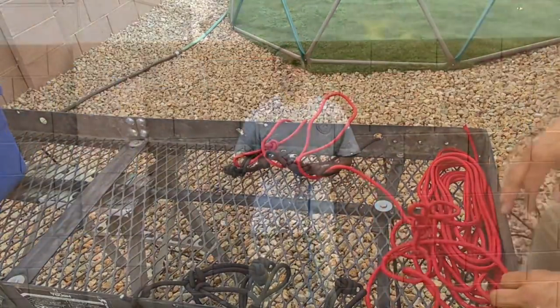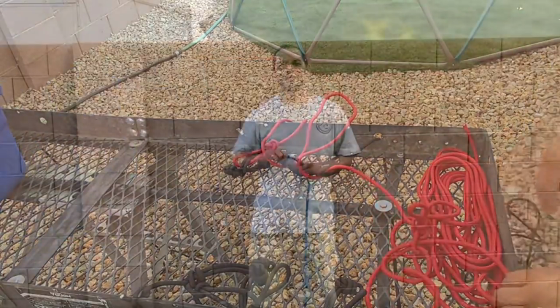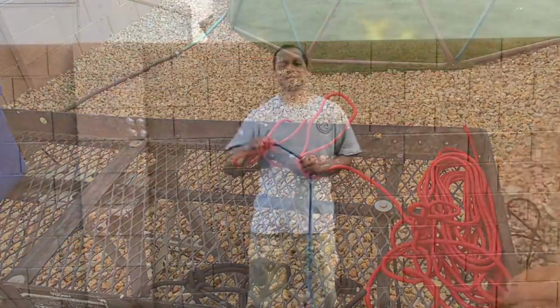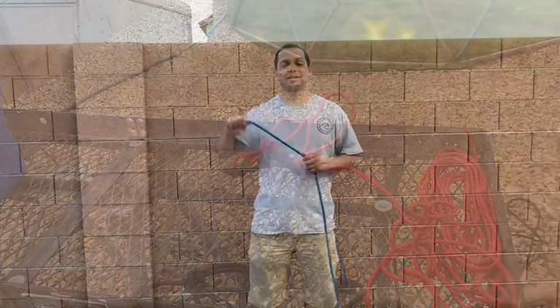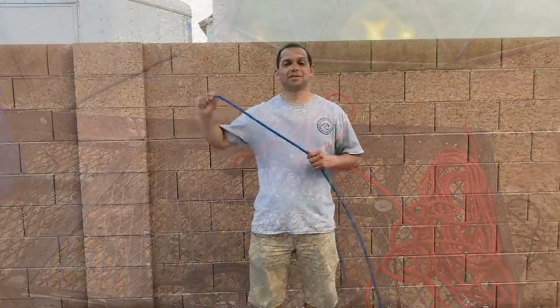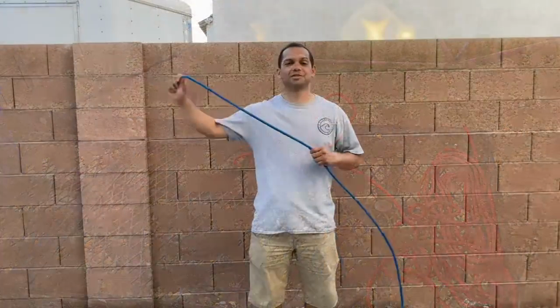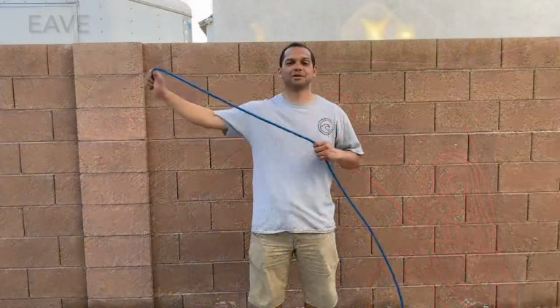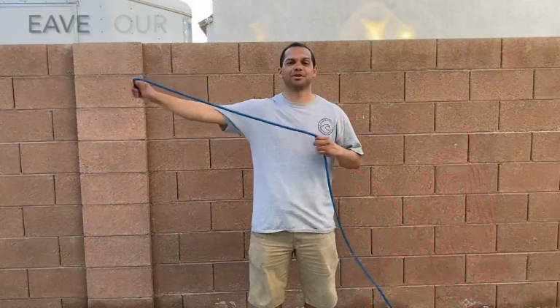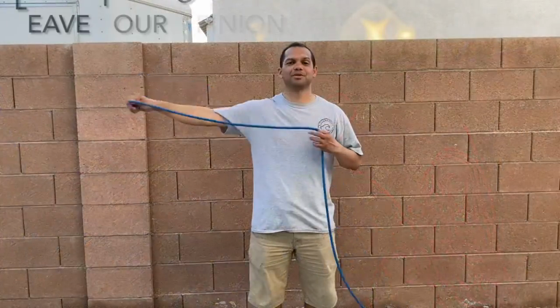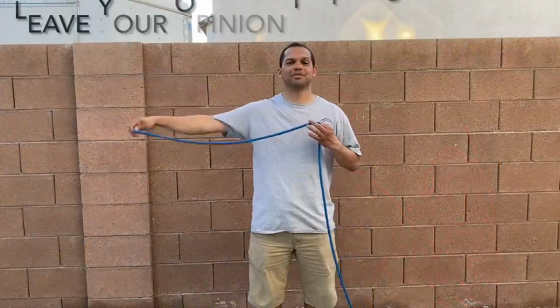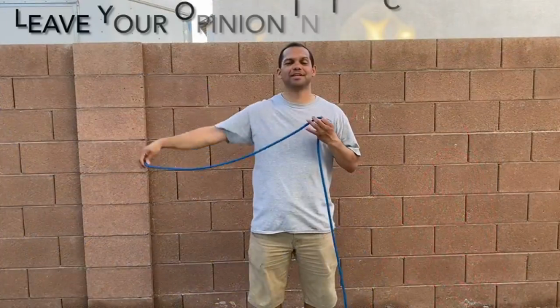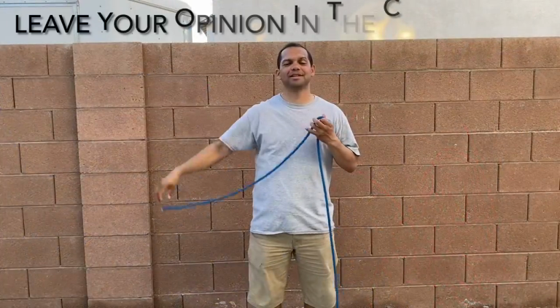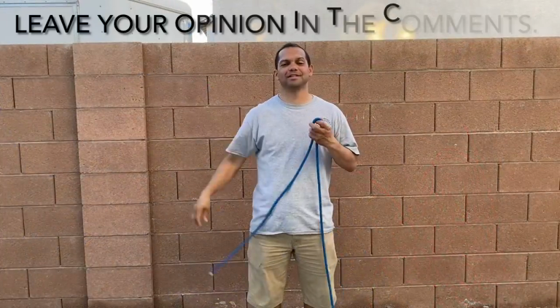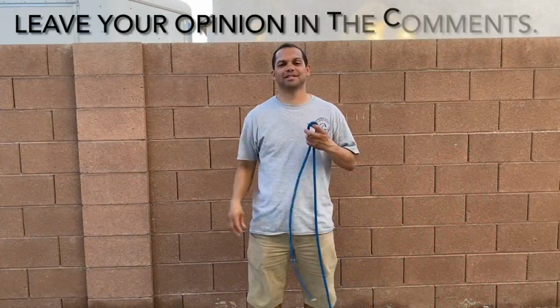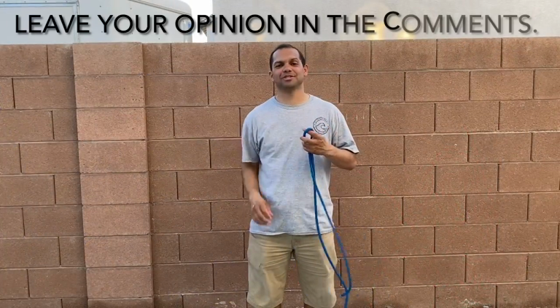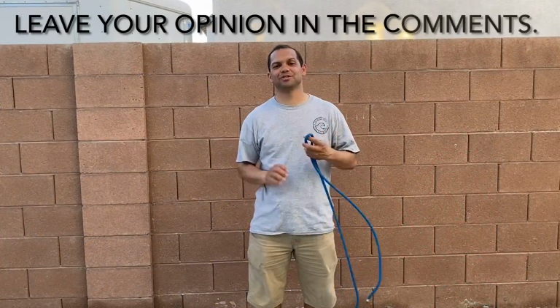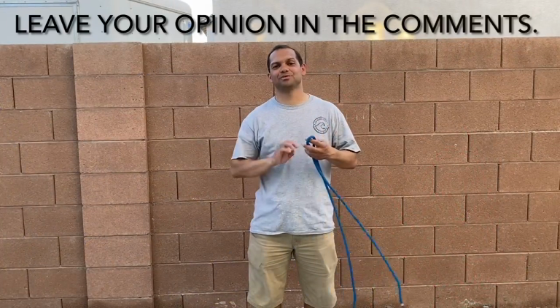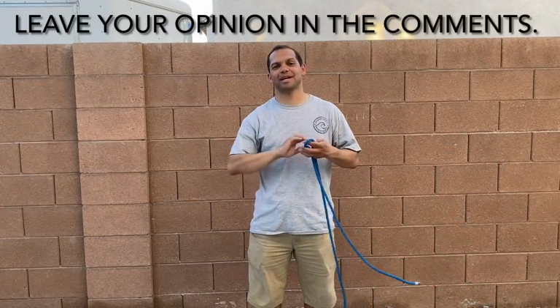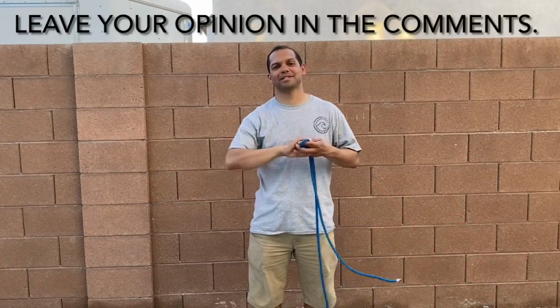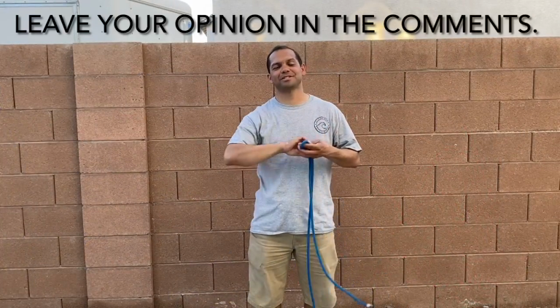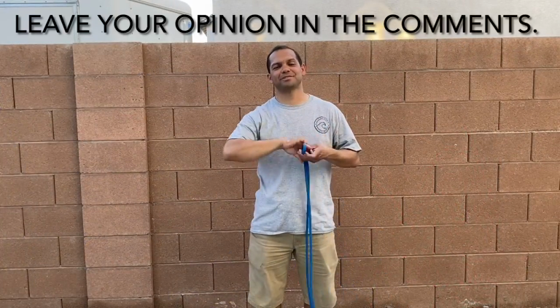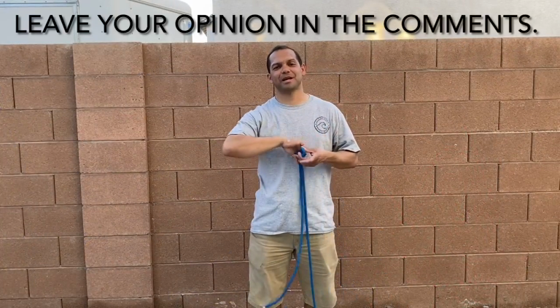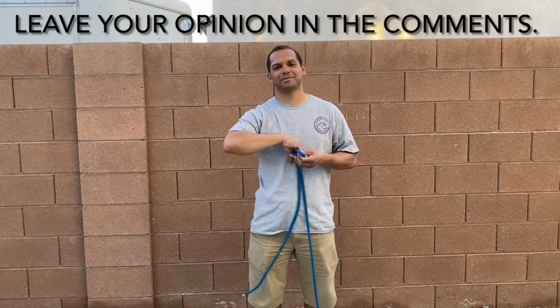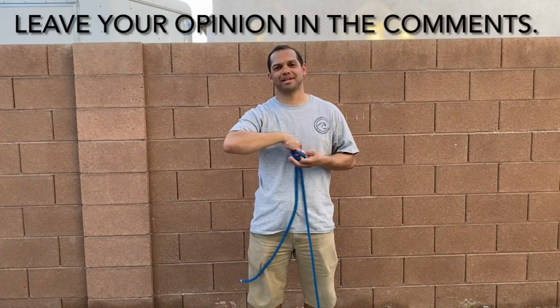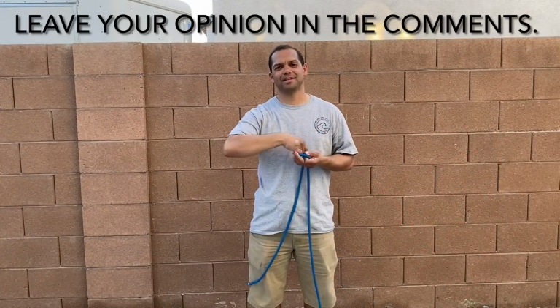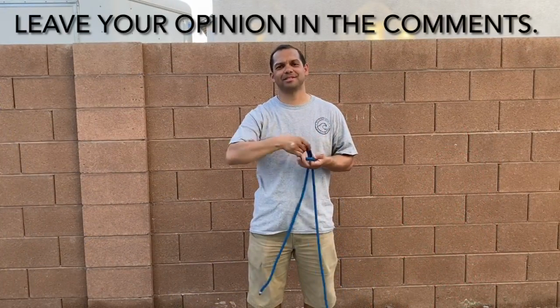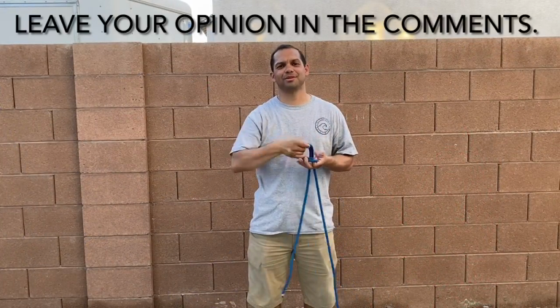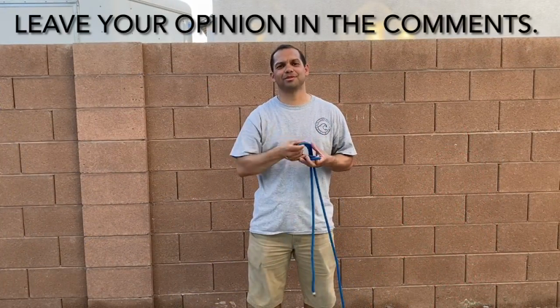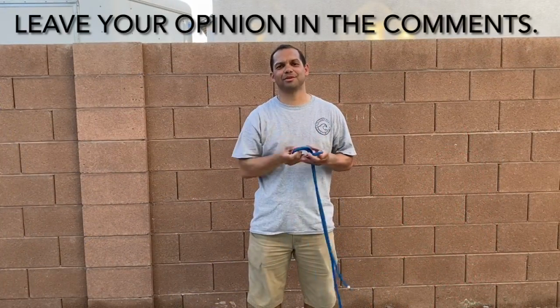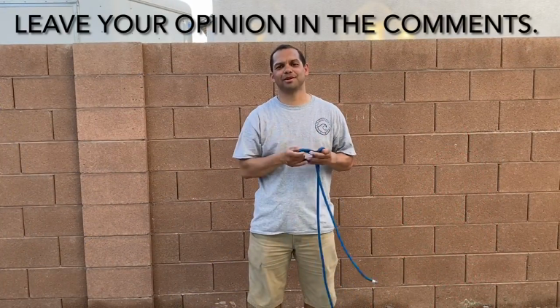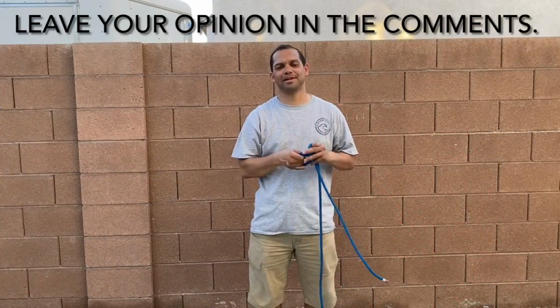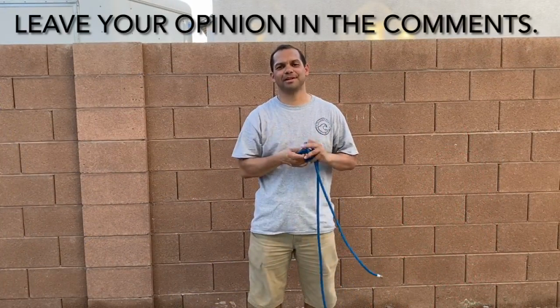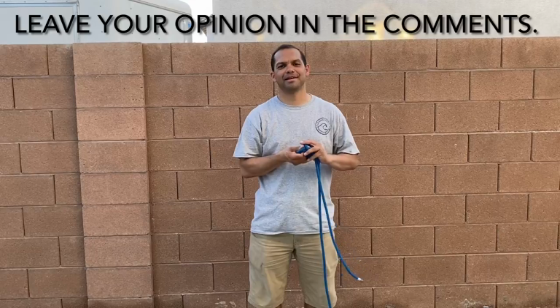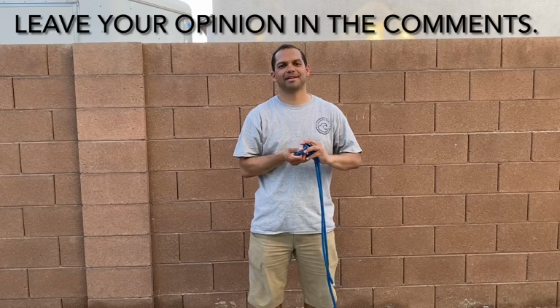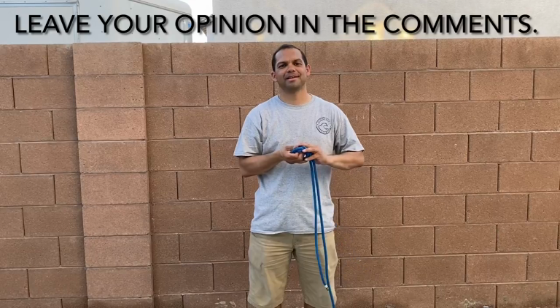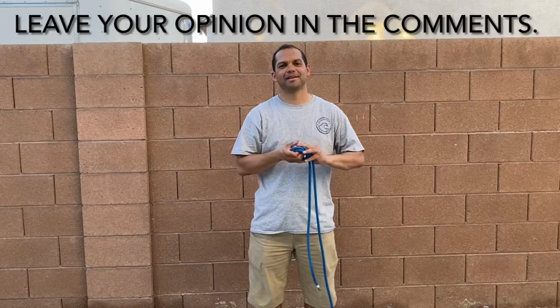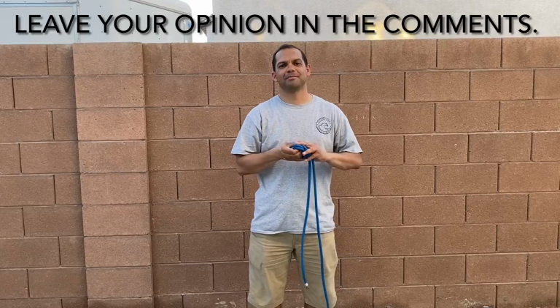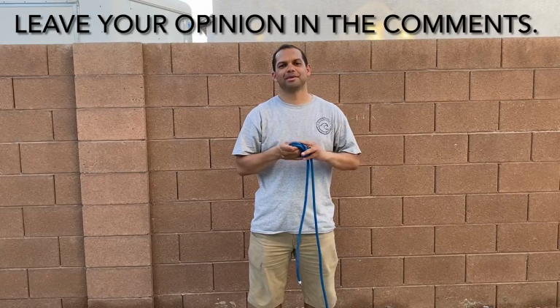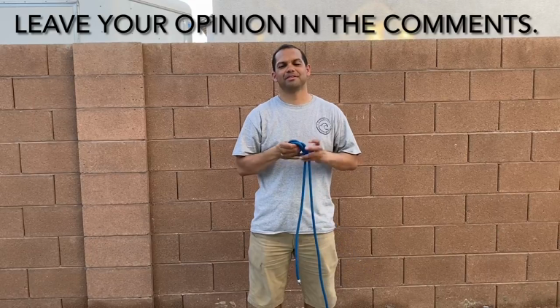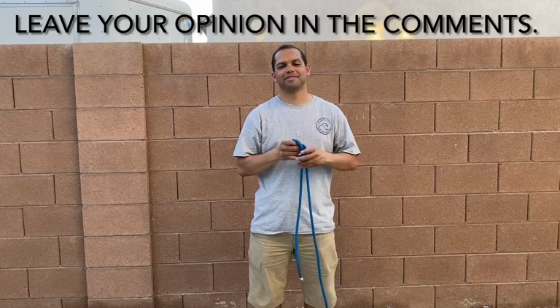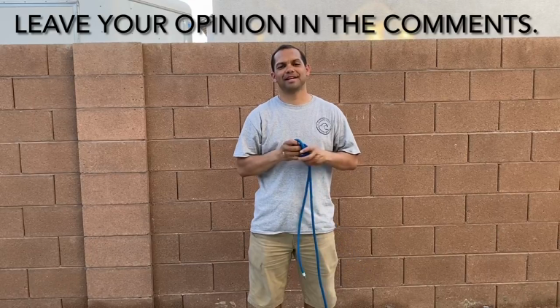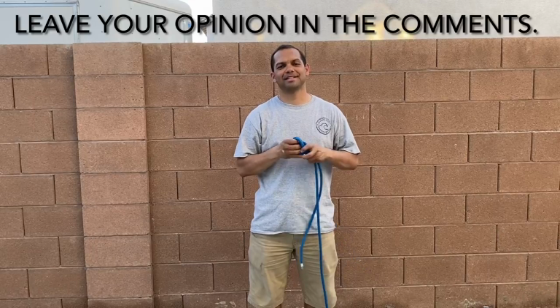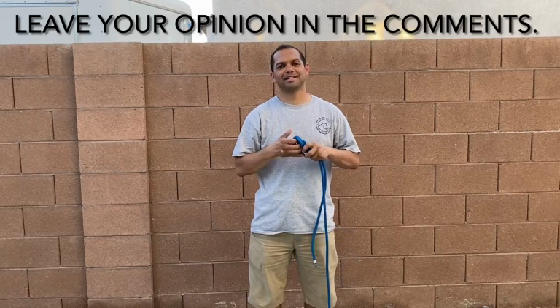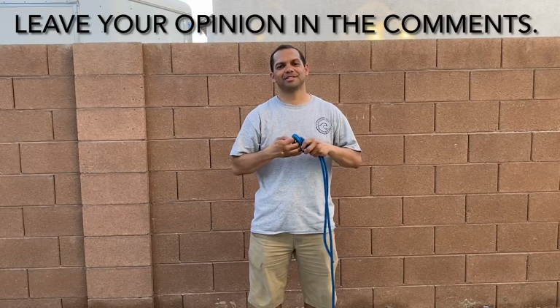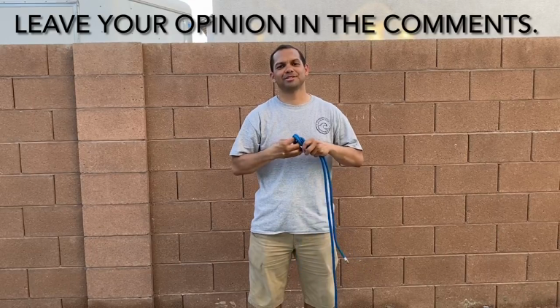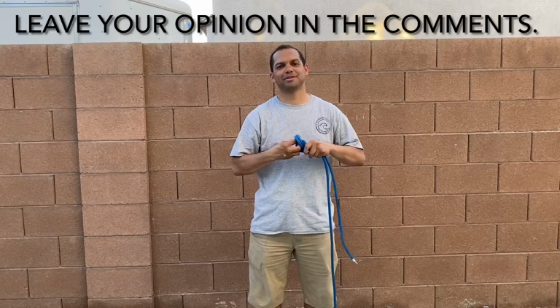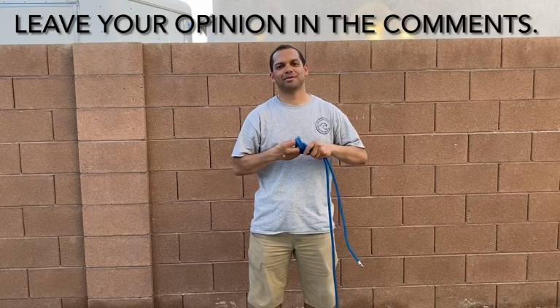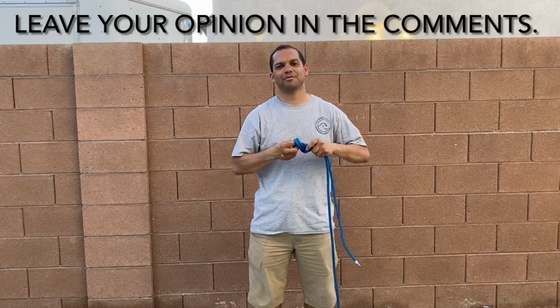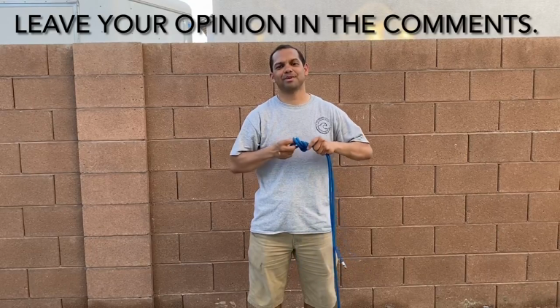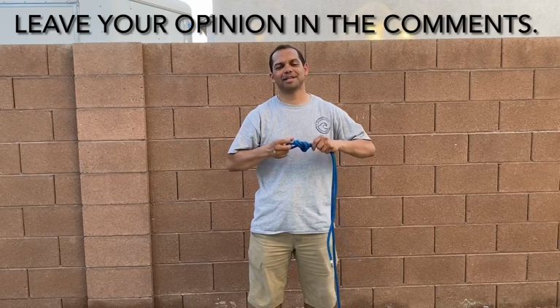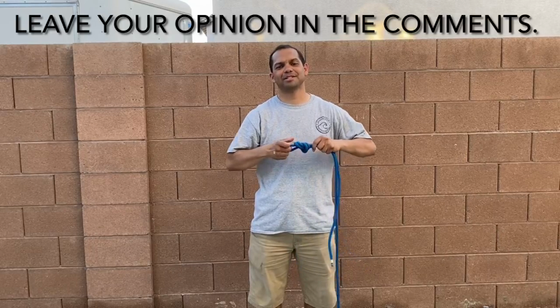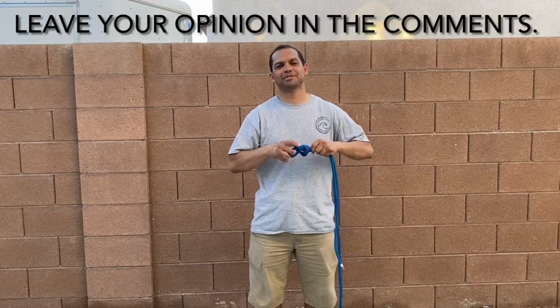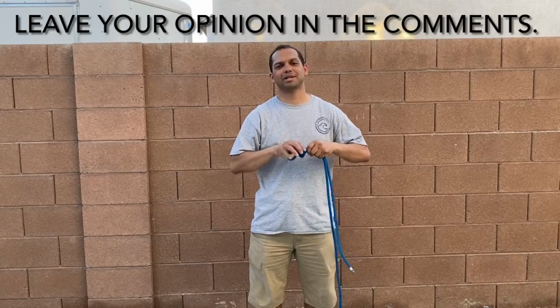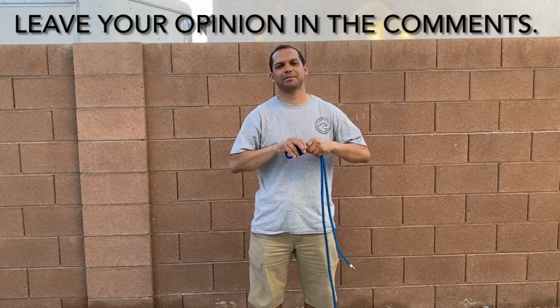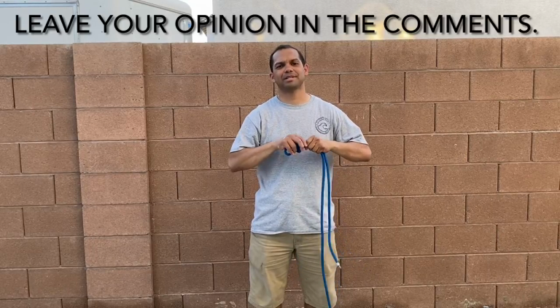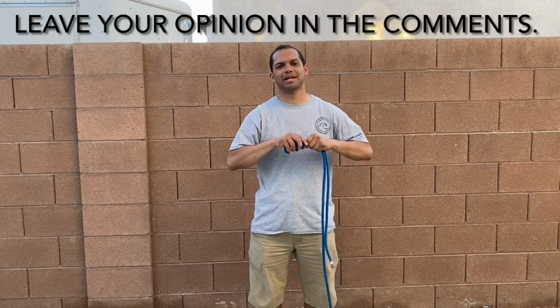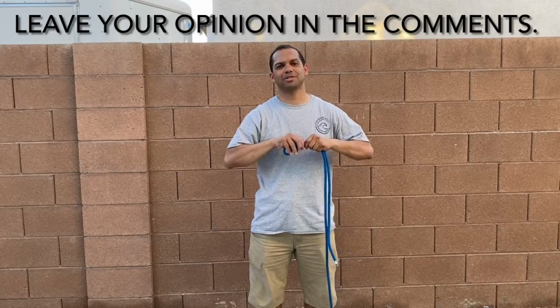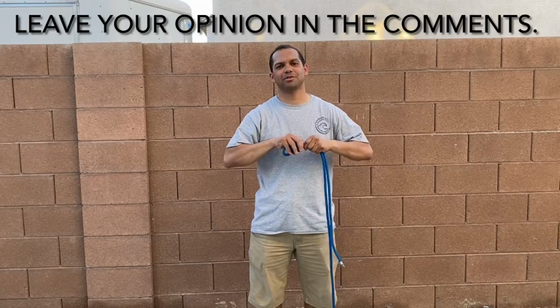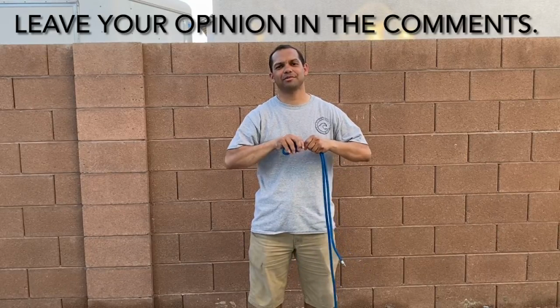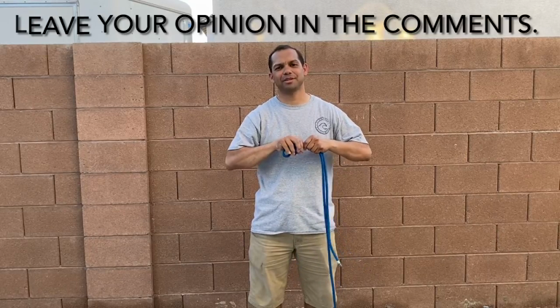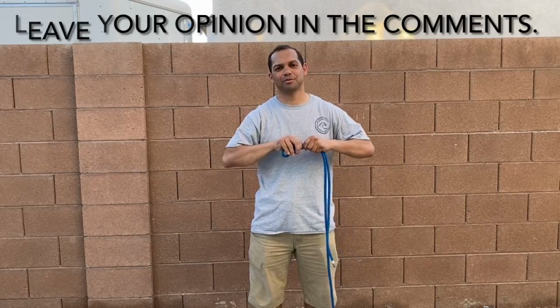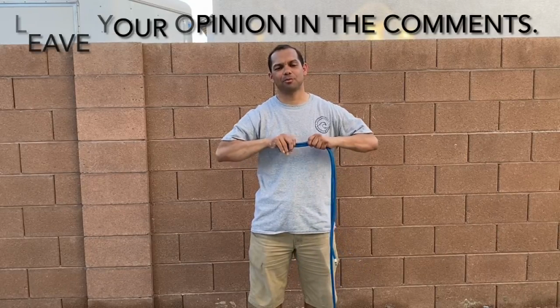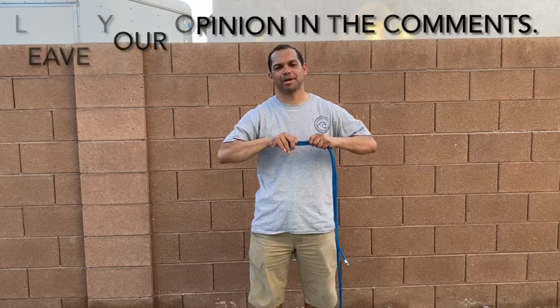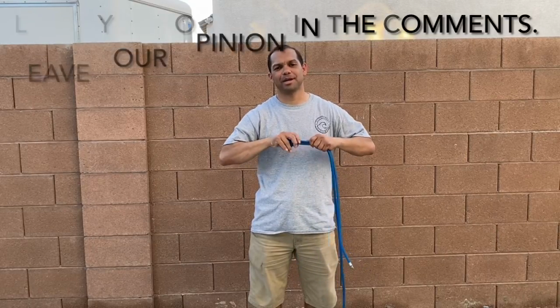I know some of you are thinking just use ratchet straps and get it done with already, but the fact is ratchet straps can't do everything rope can.